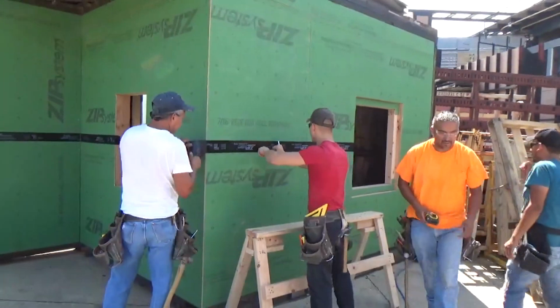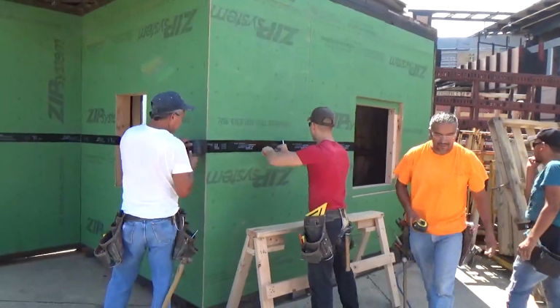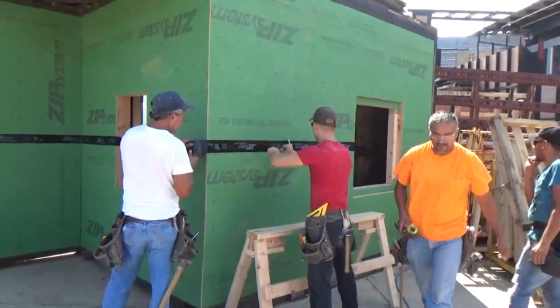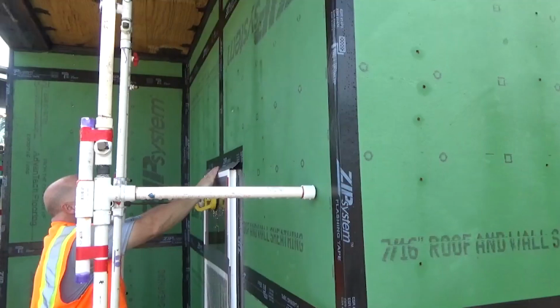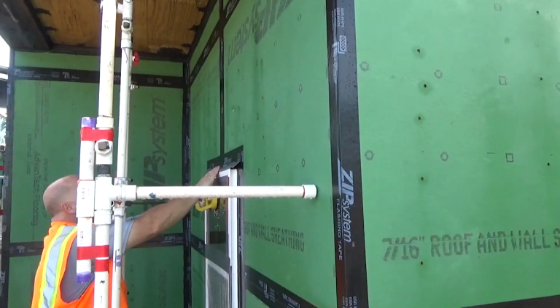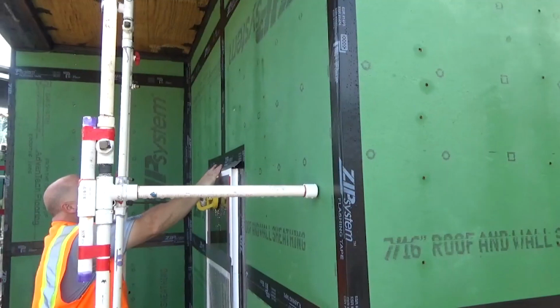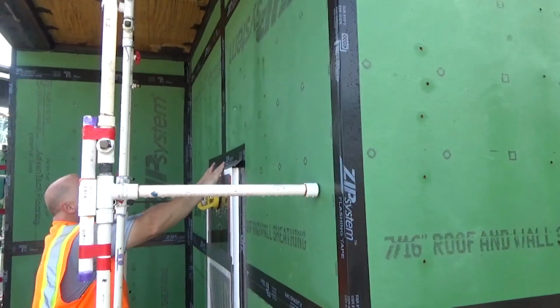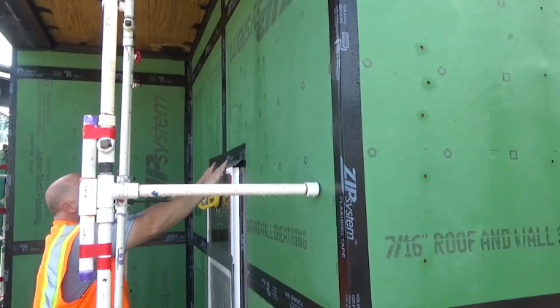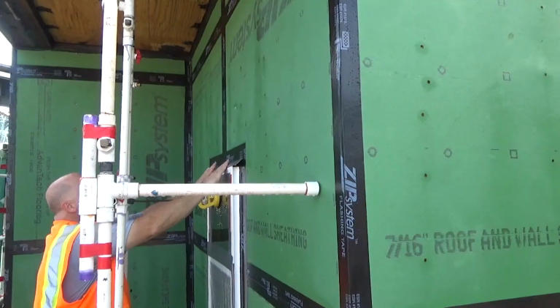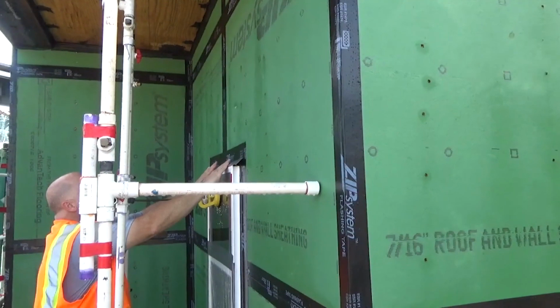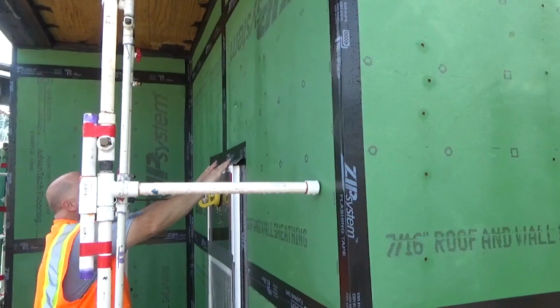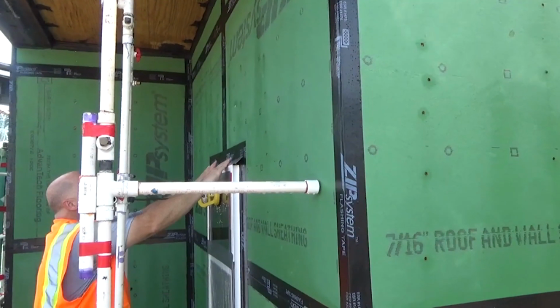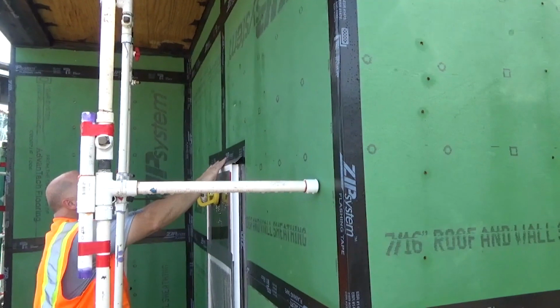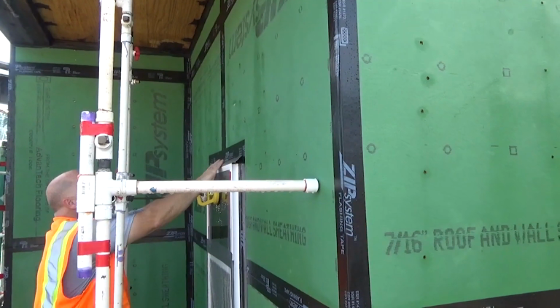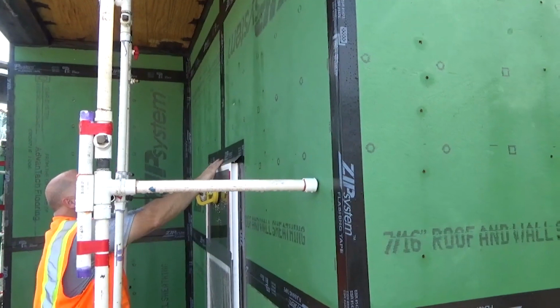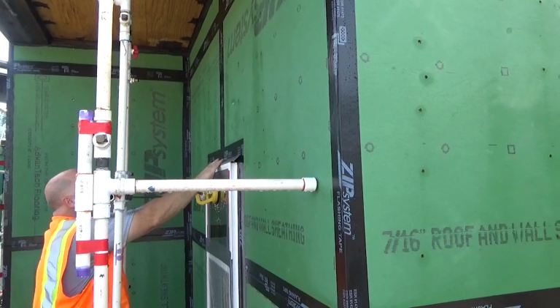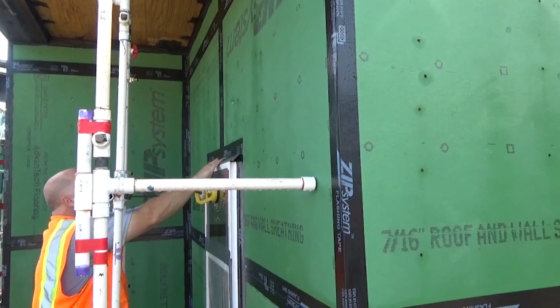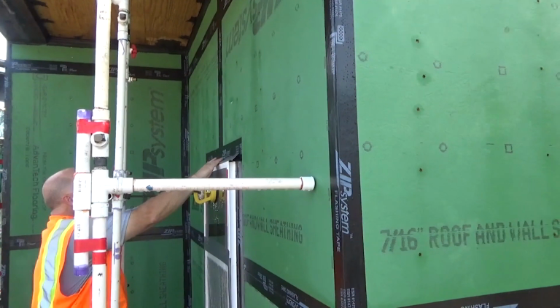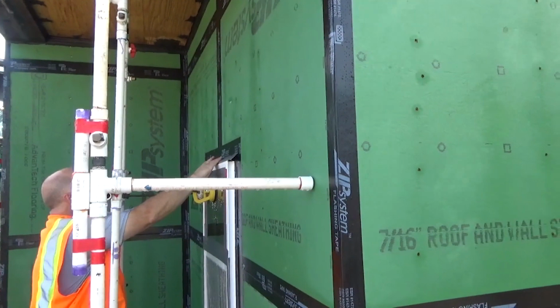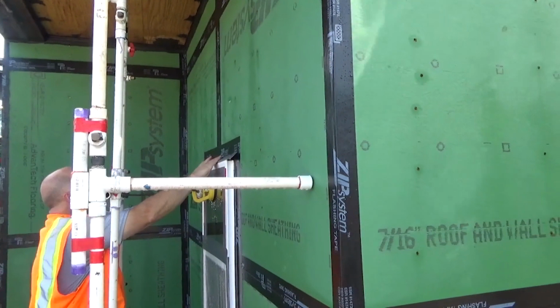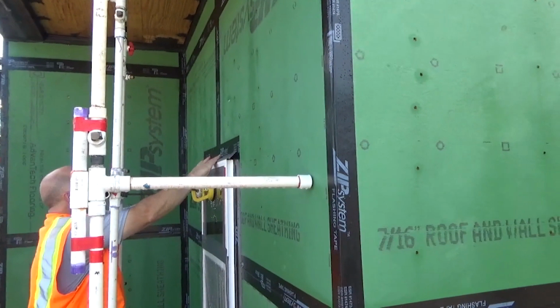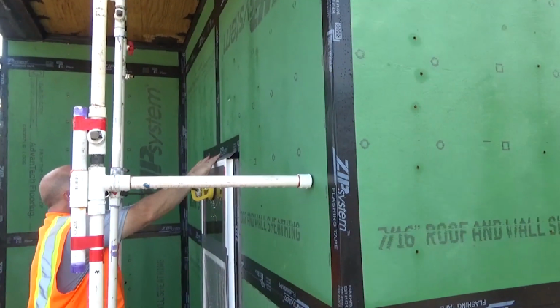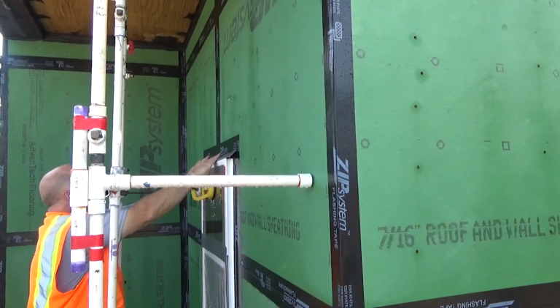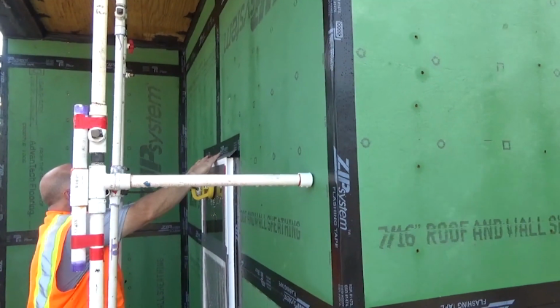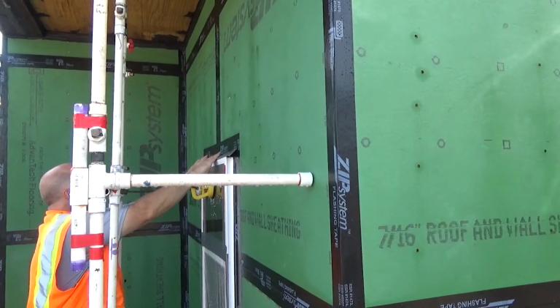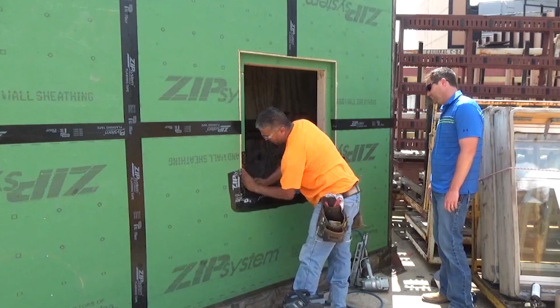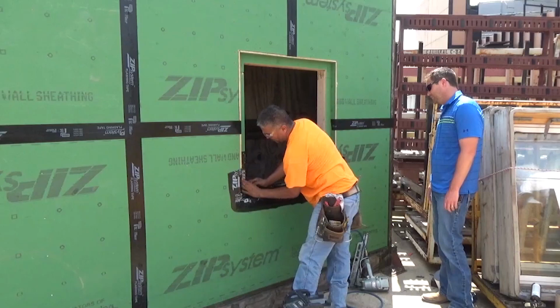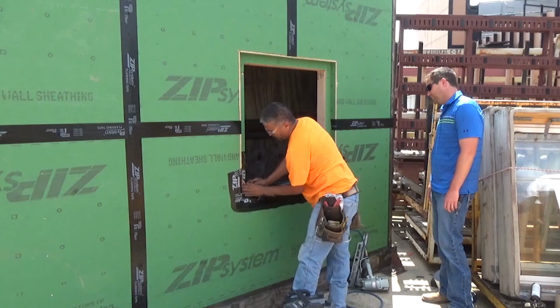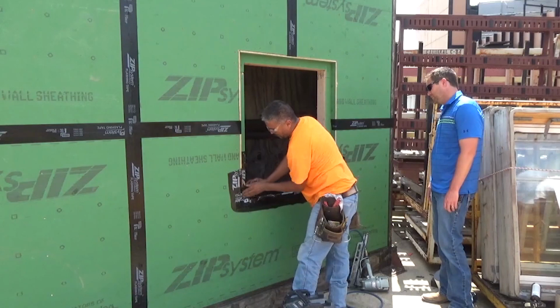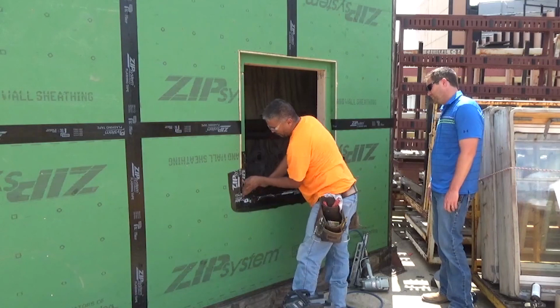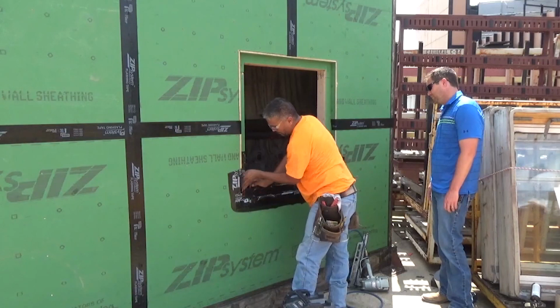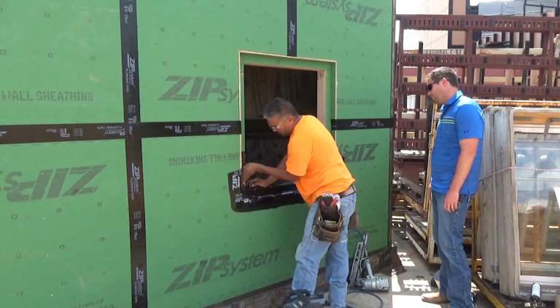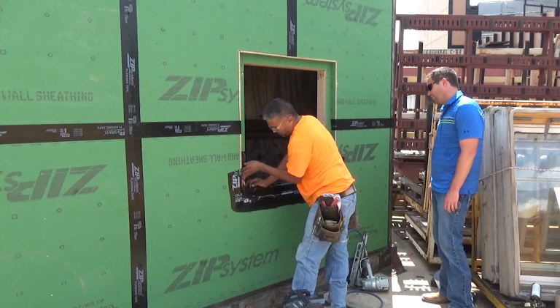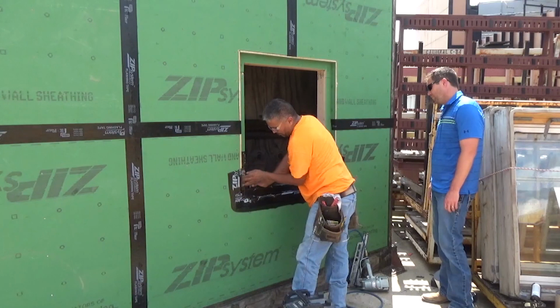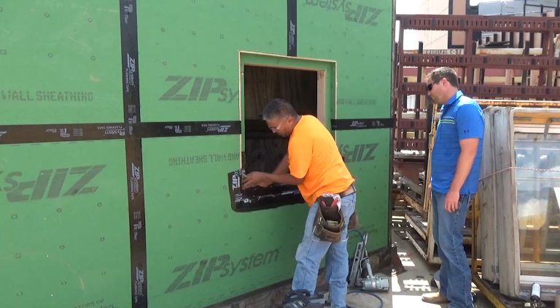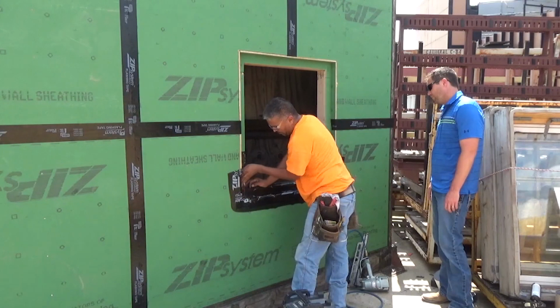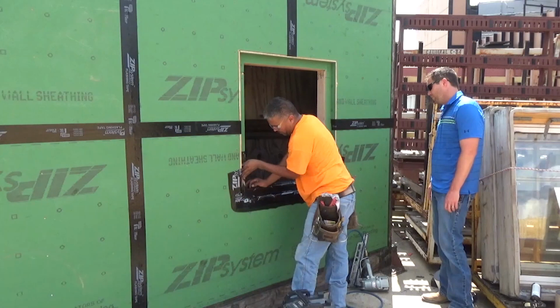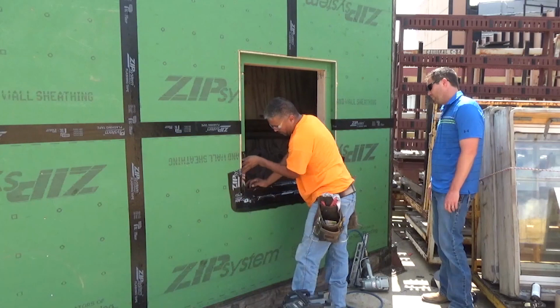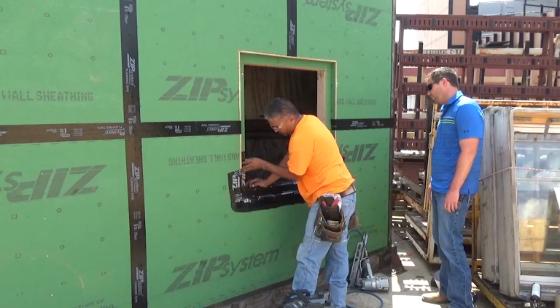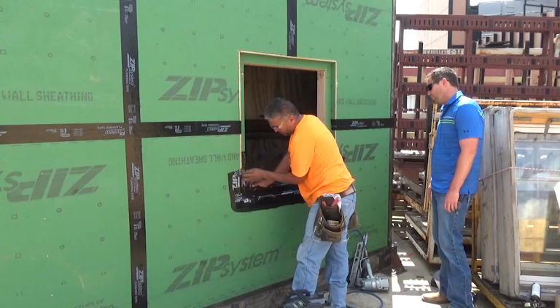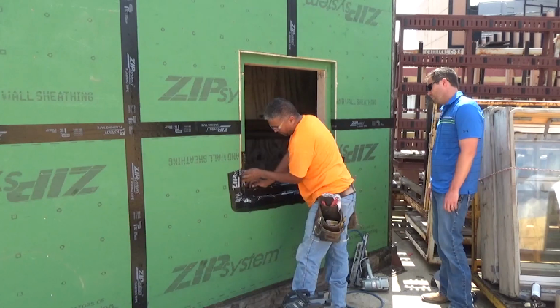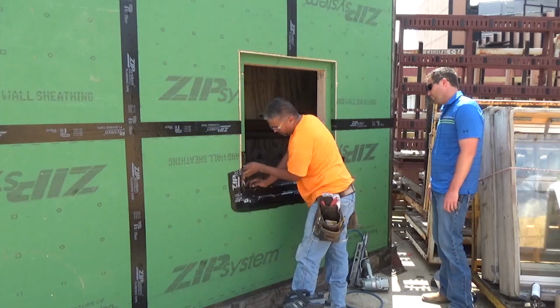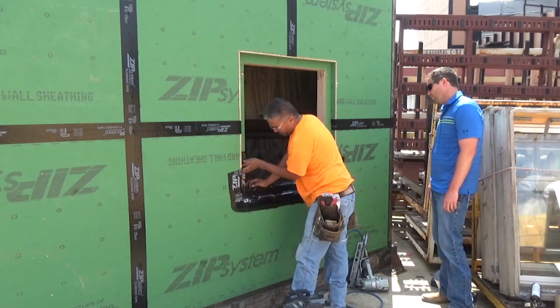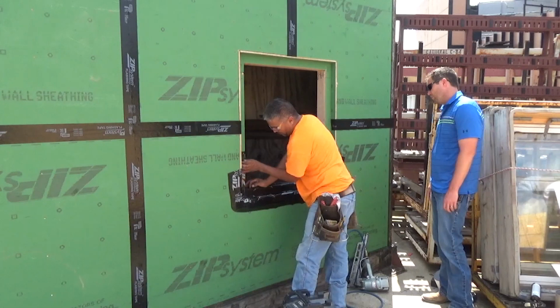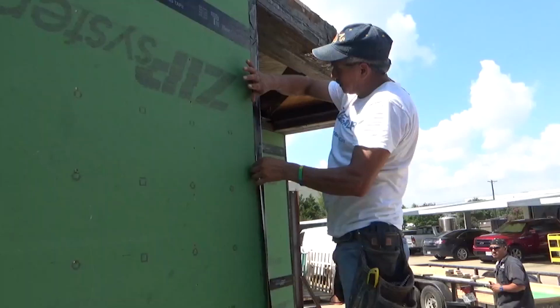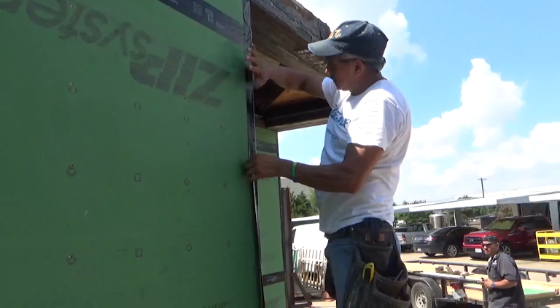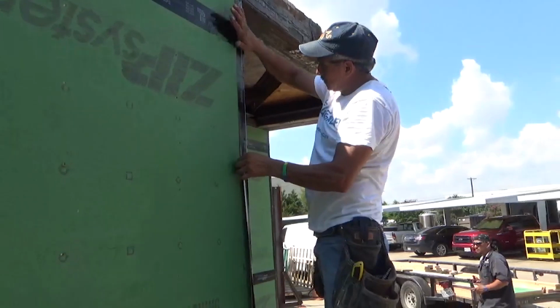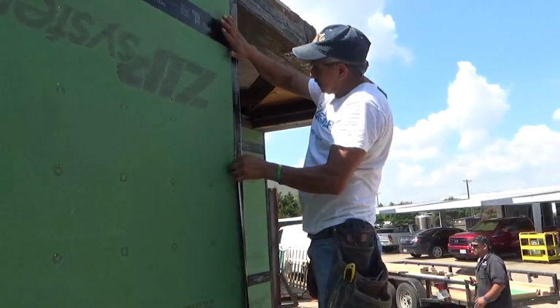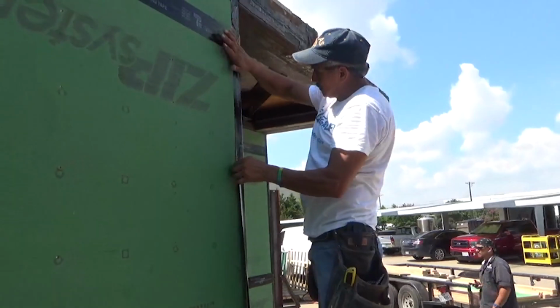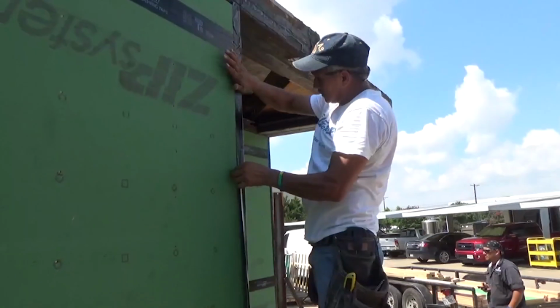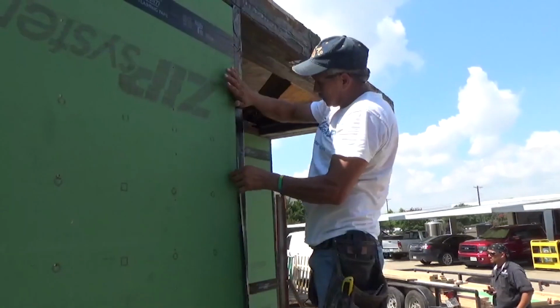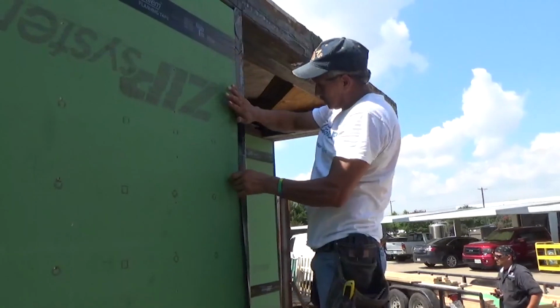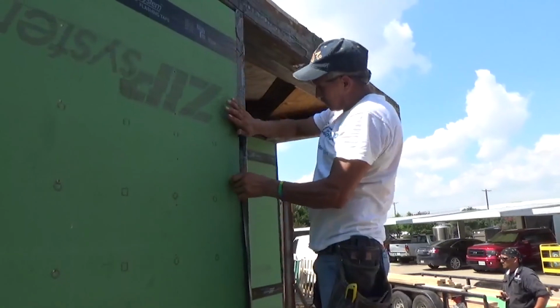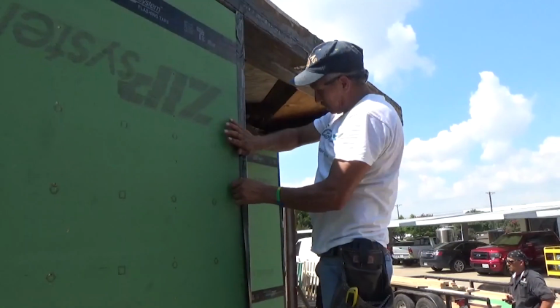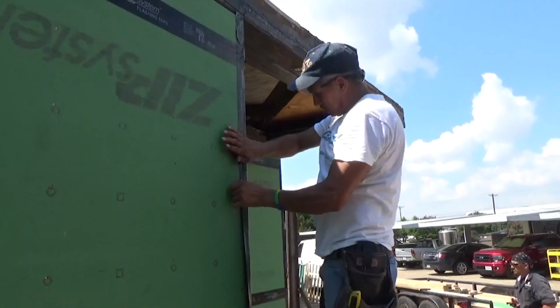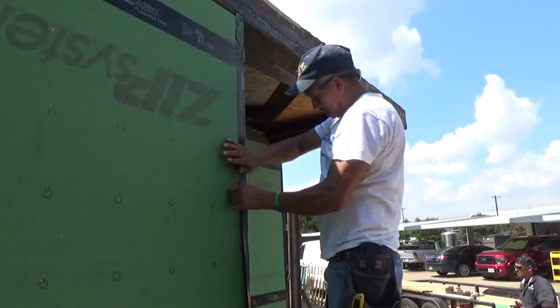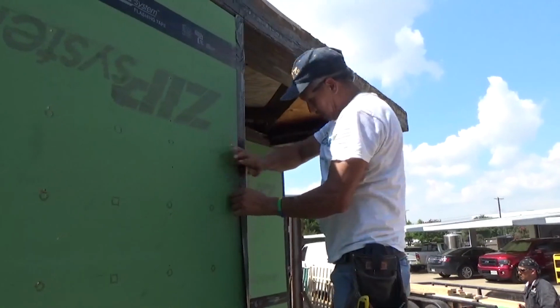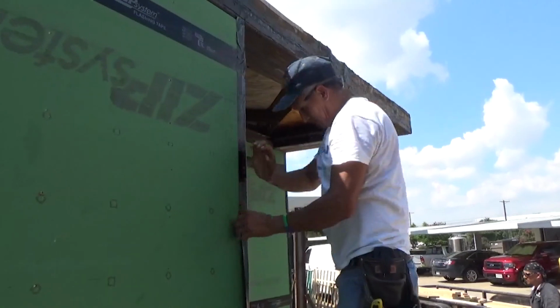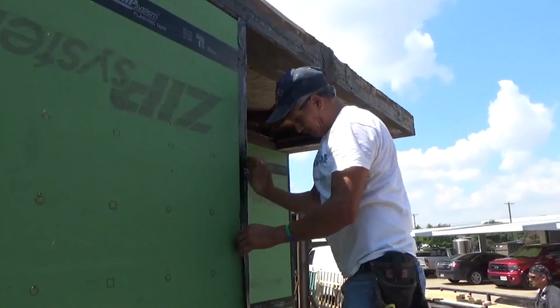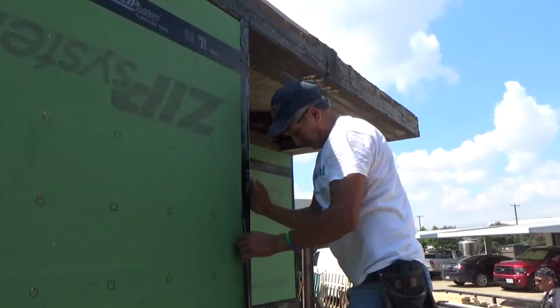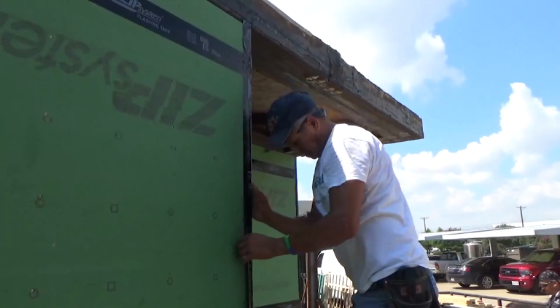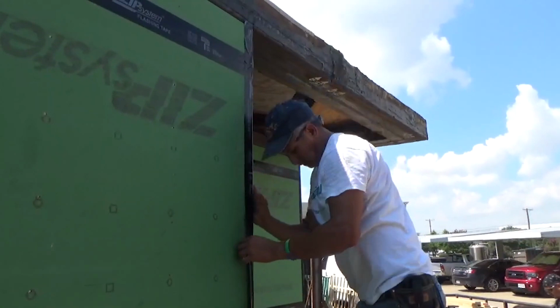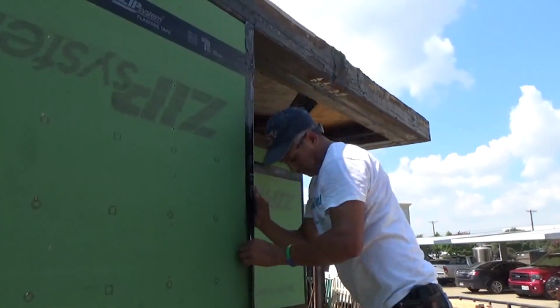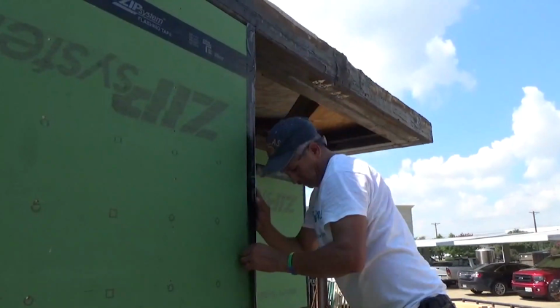And there's tape around openings like windows and doors. And critically, there's tape in the corners.